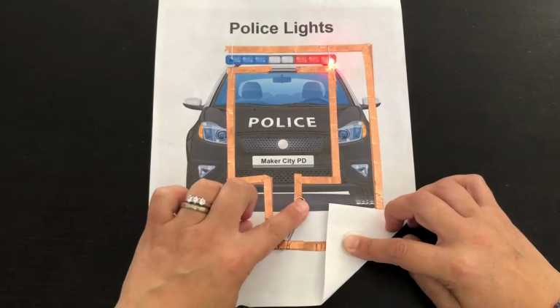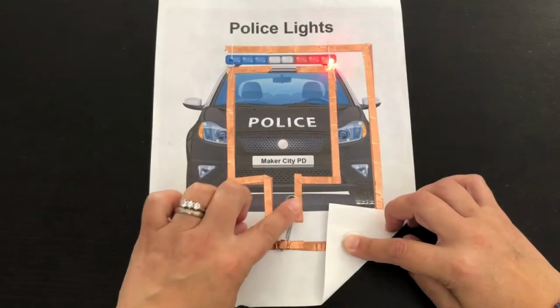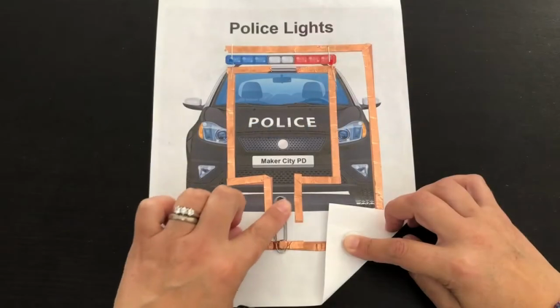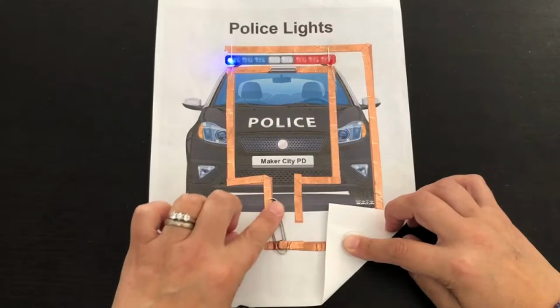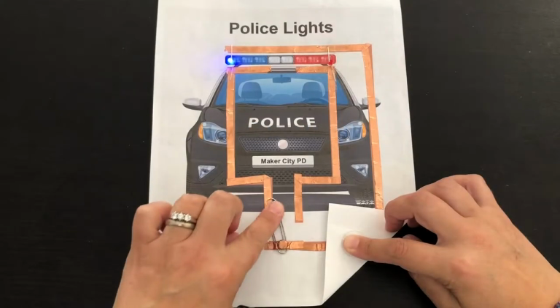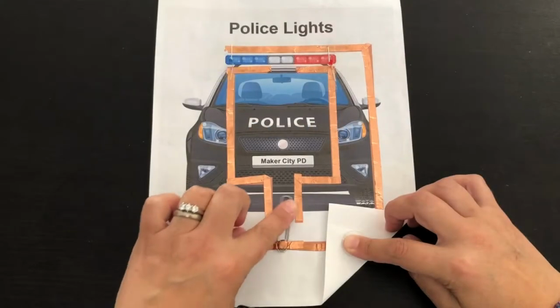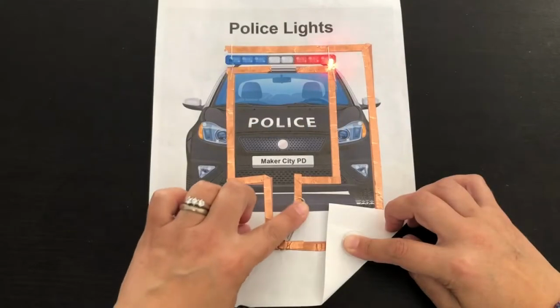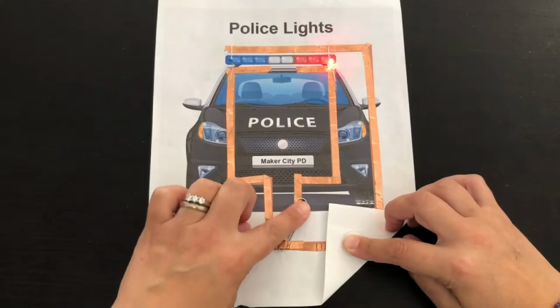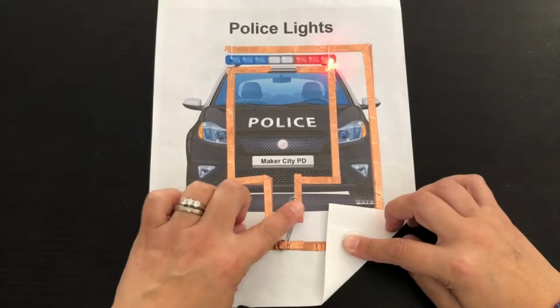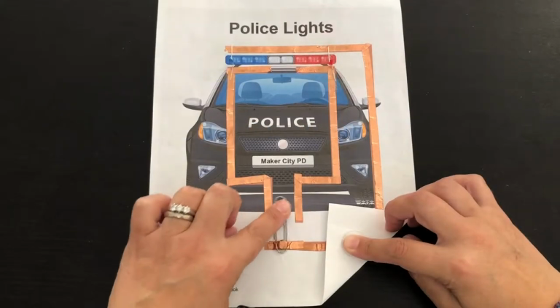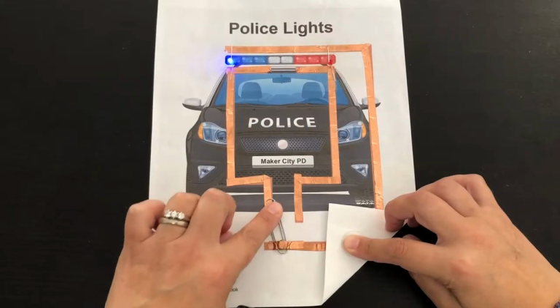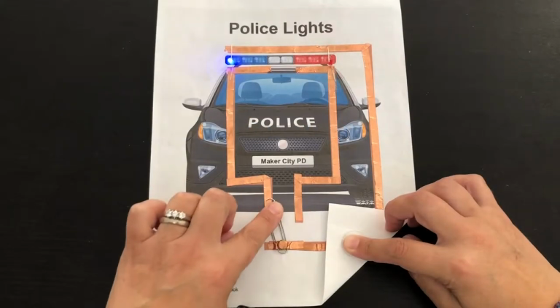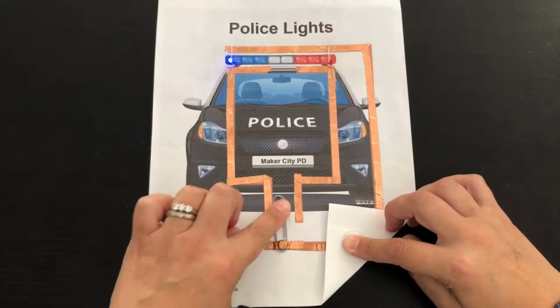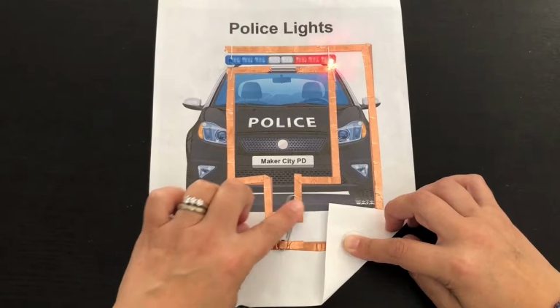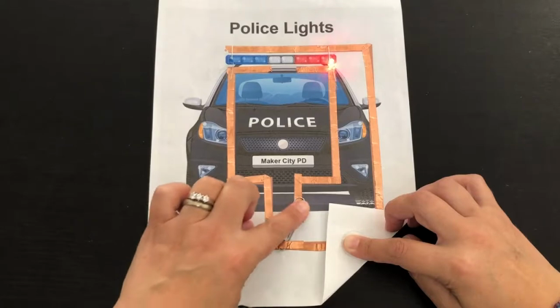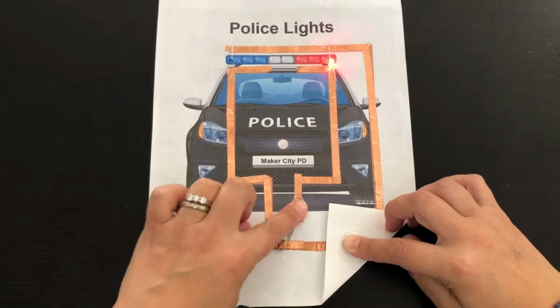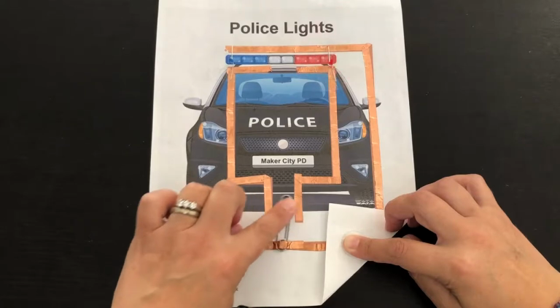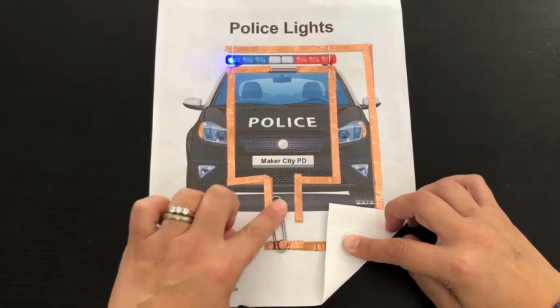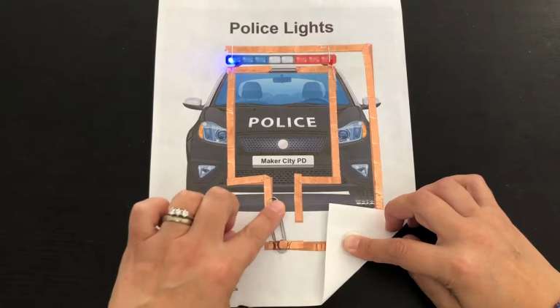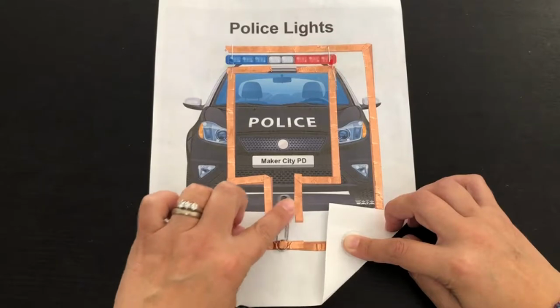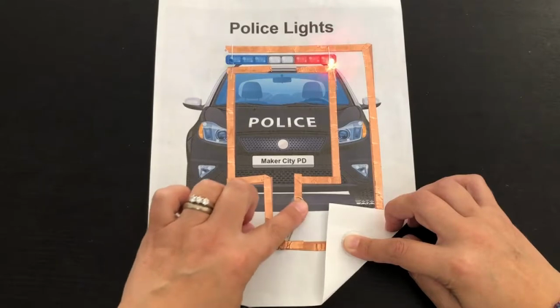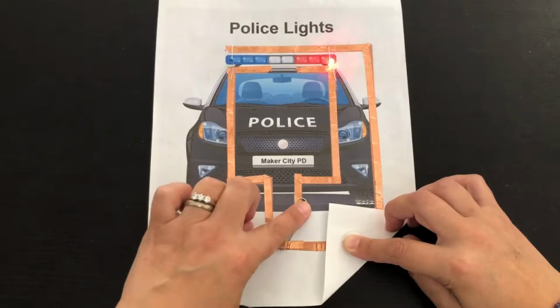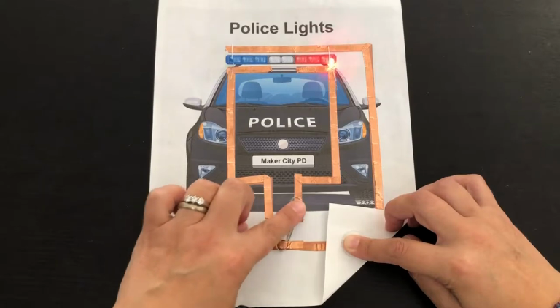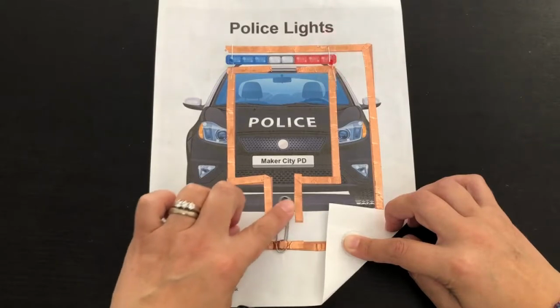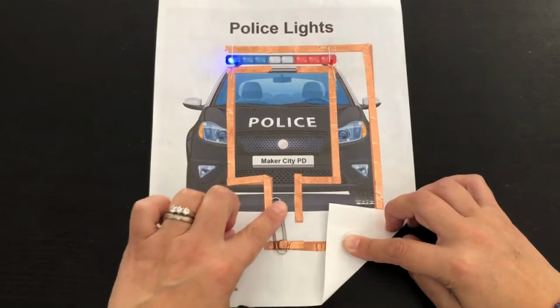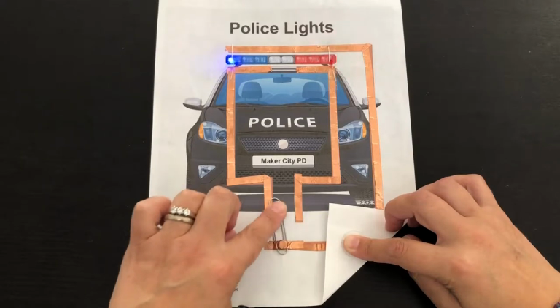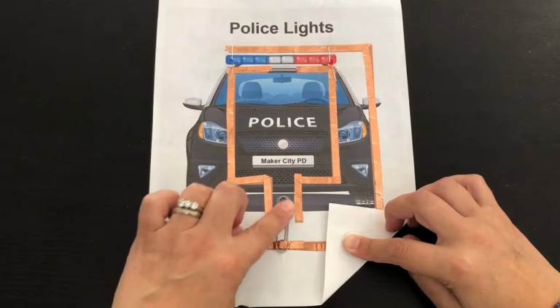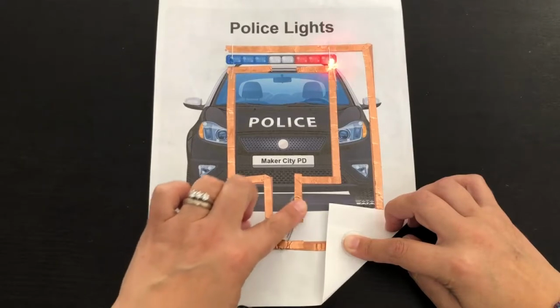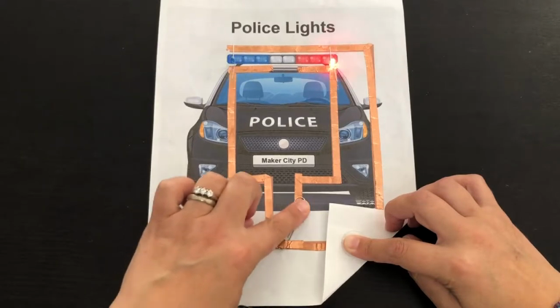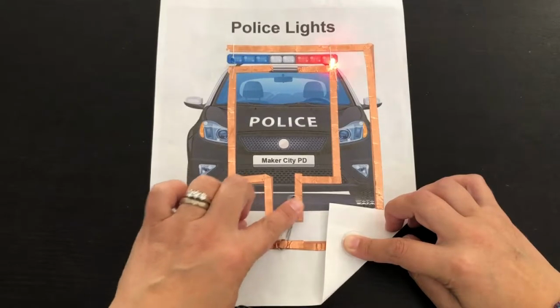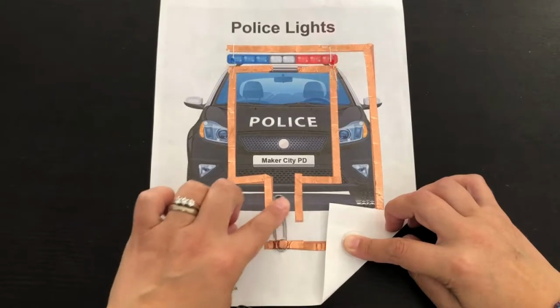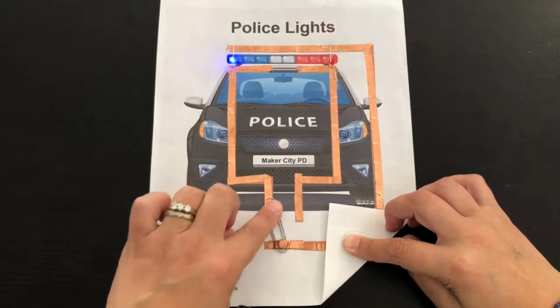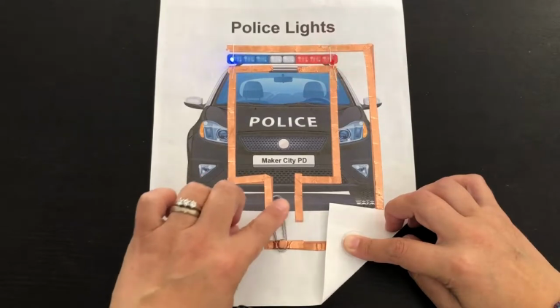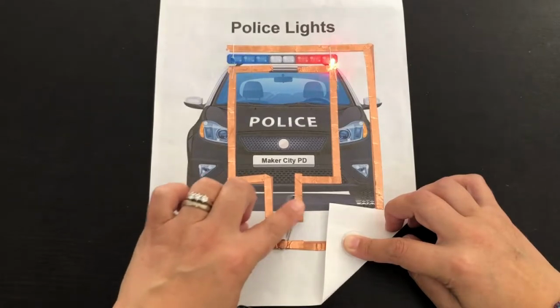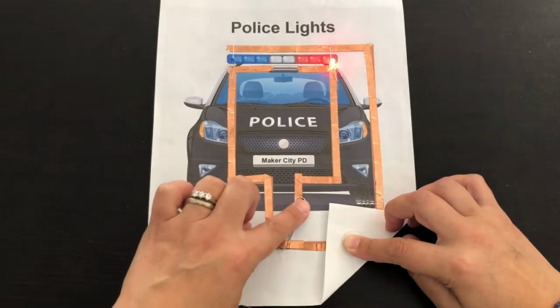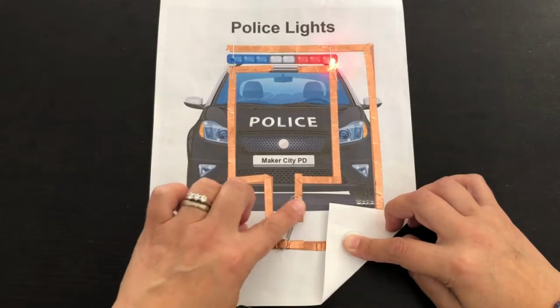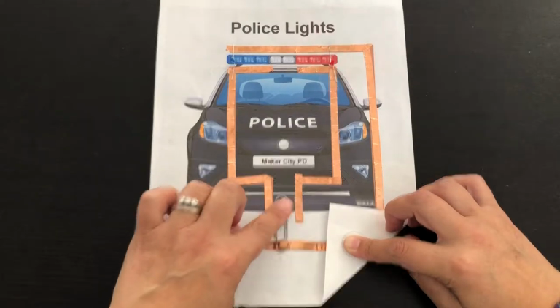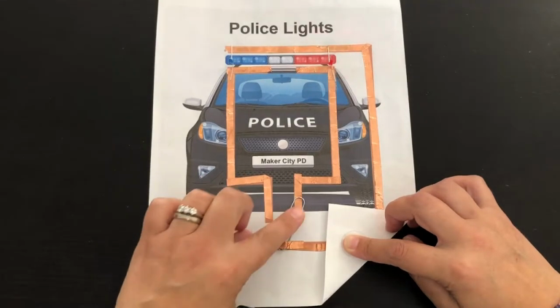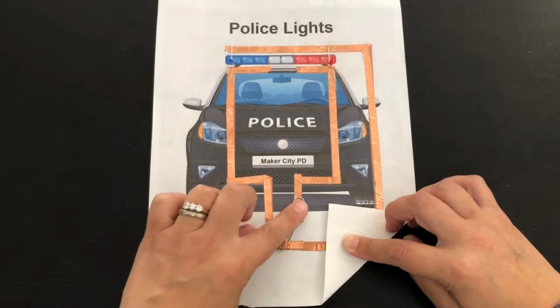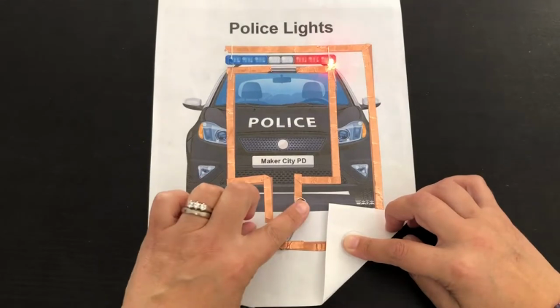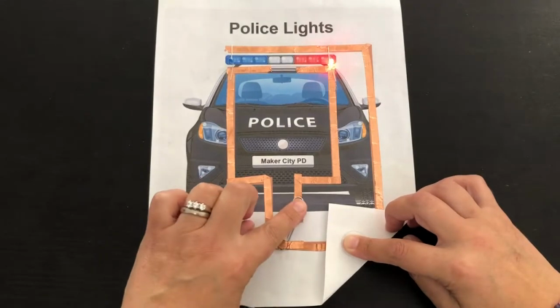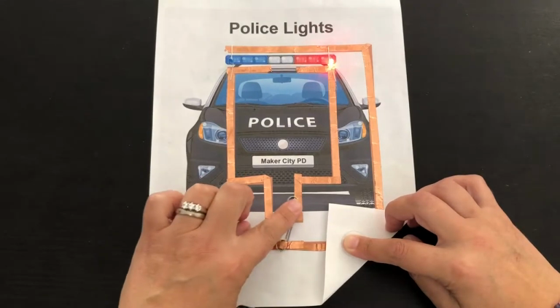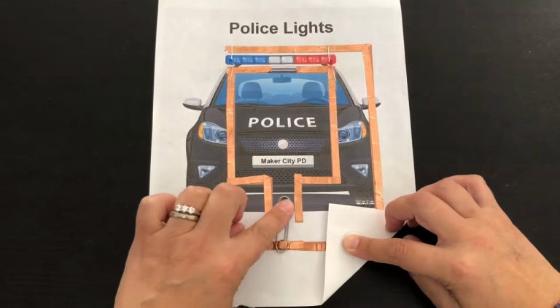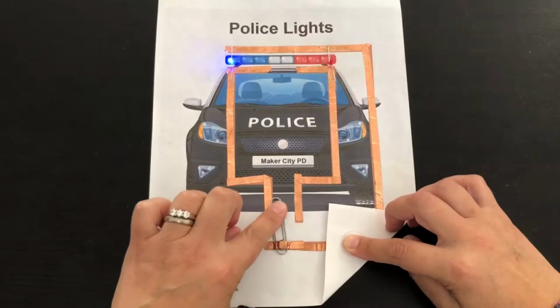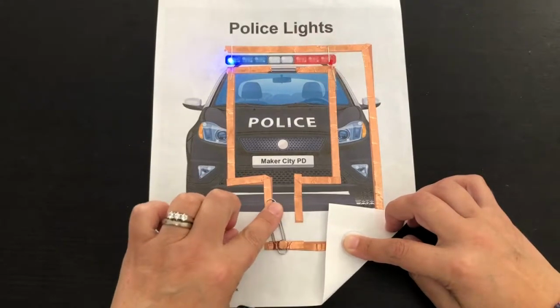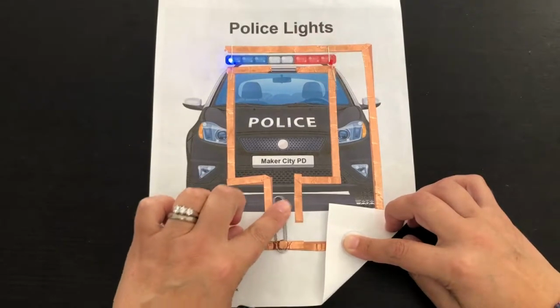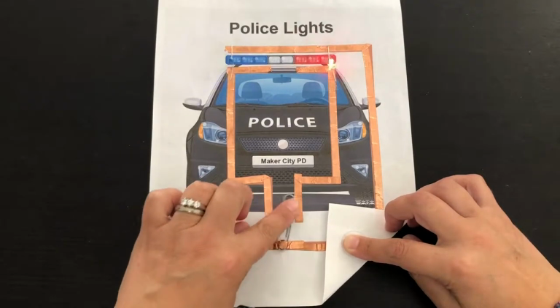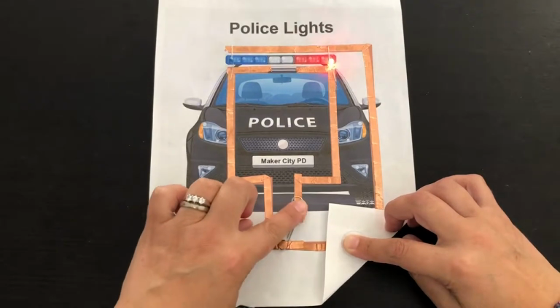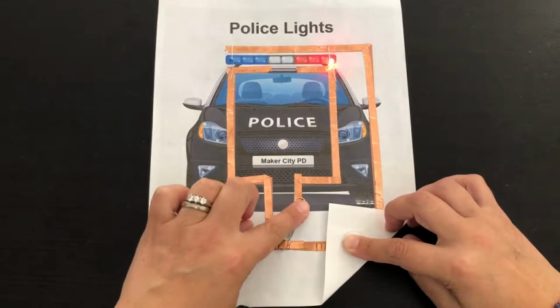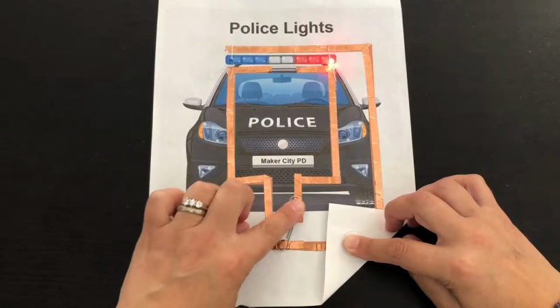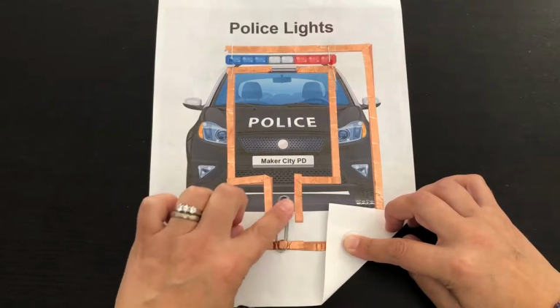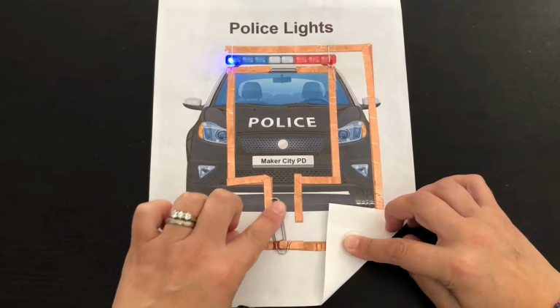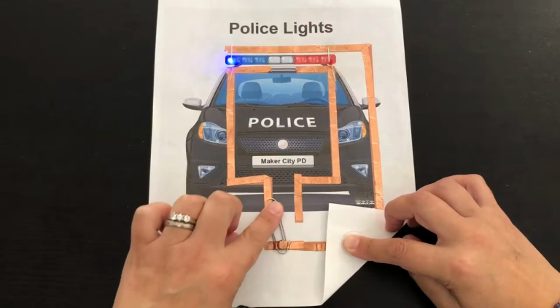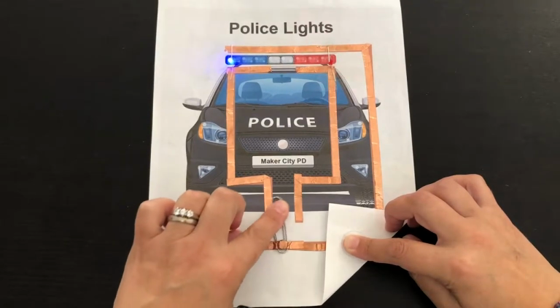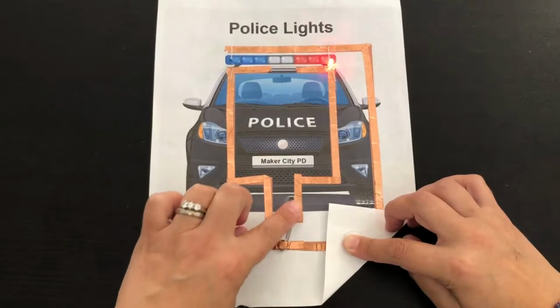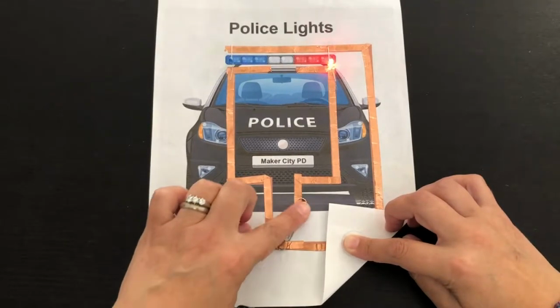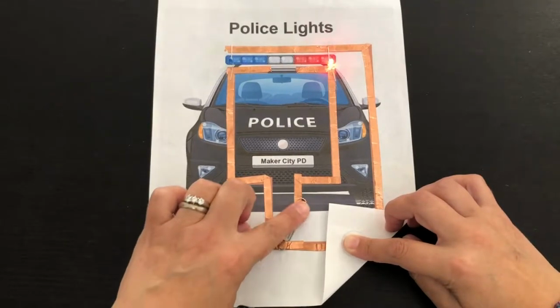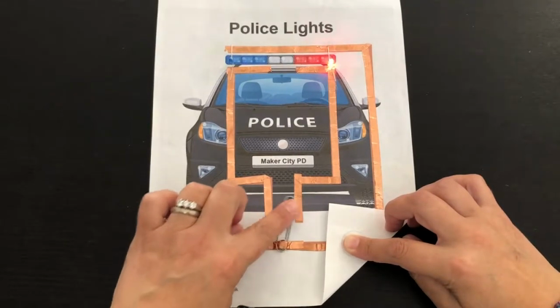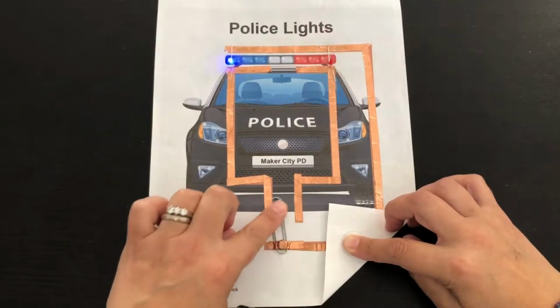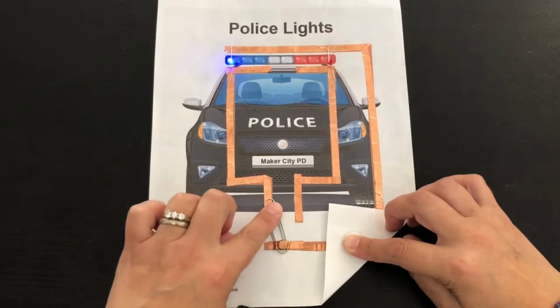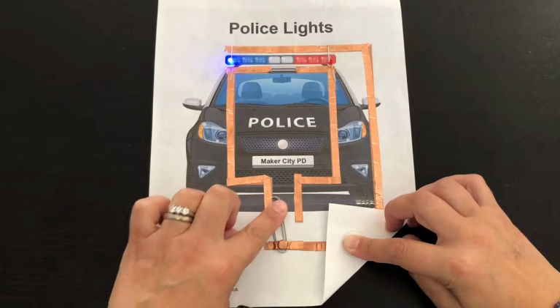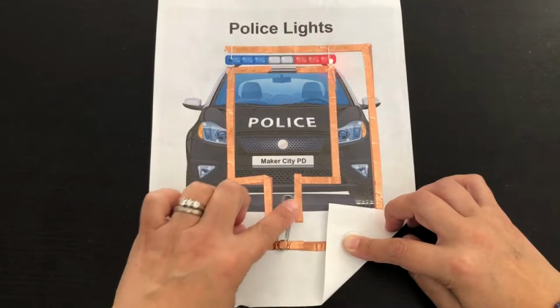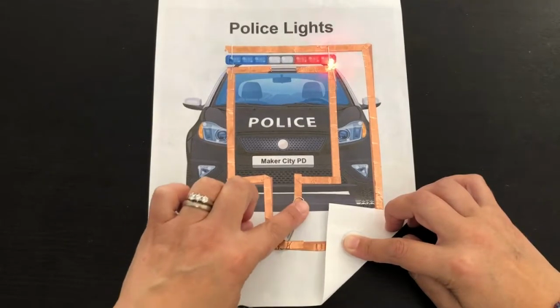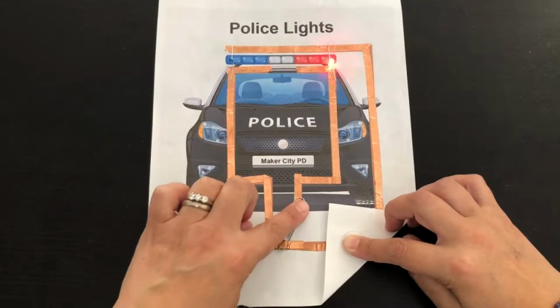In this video I'm going to show you how to make police car flashing lights using a paper circuit.